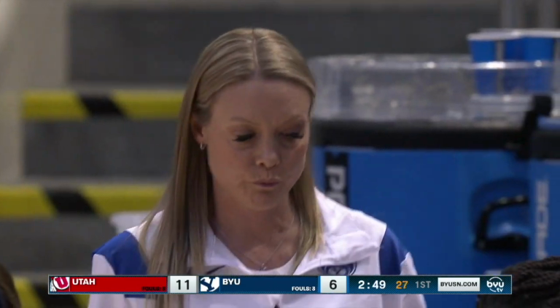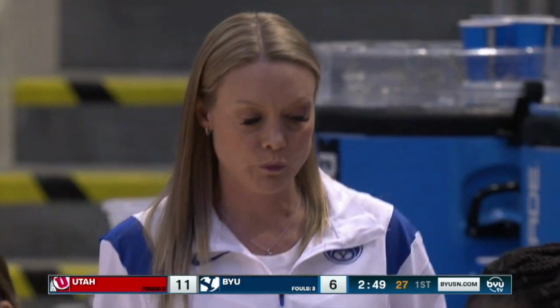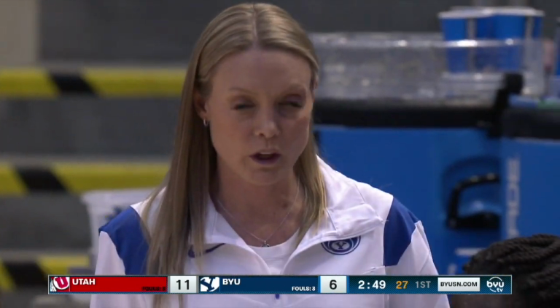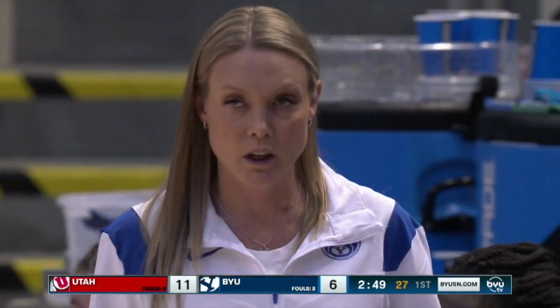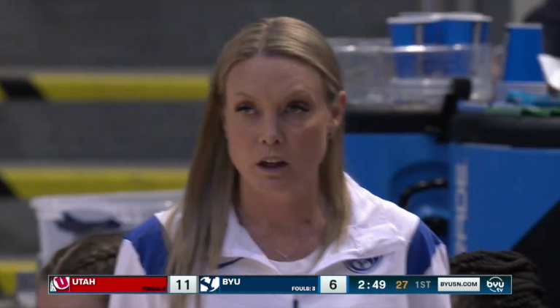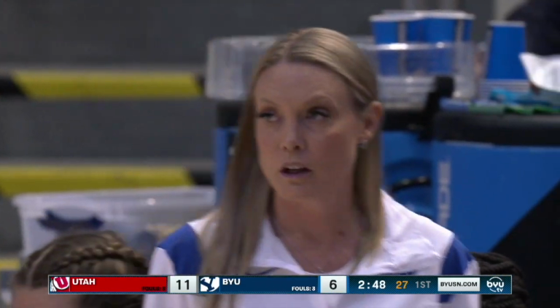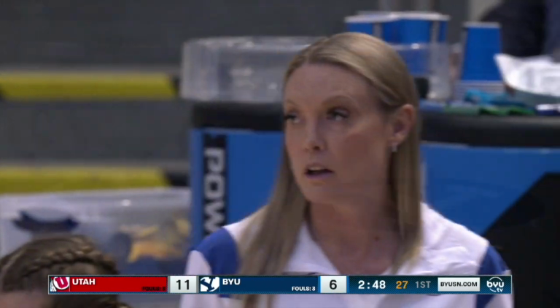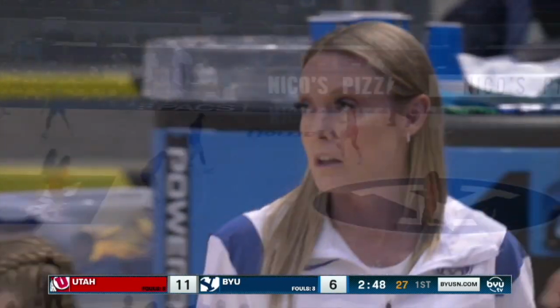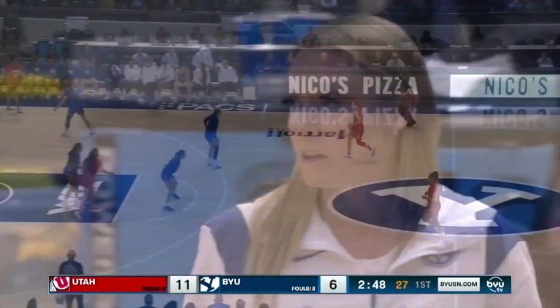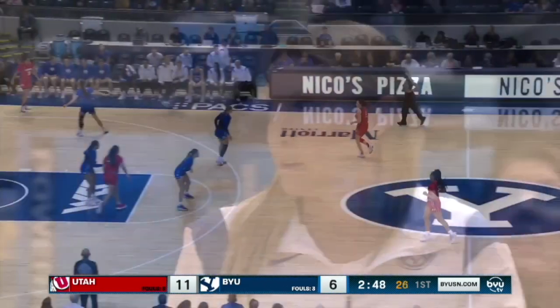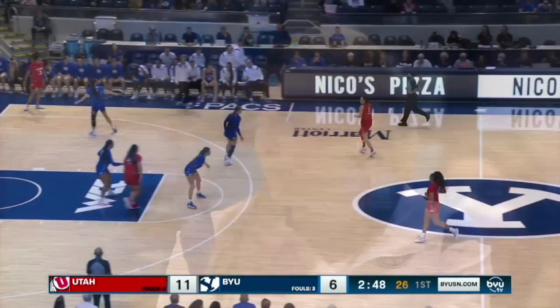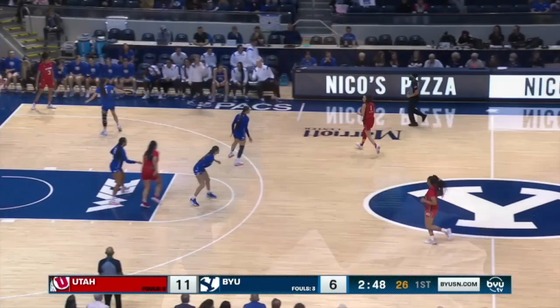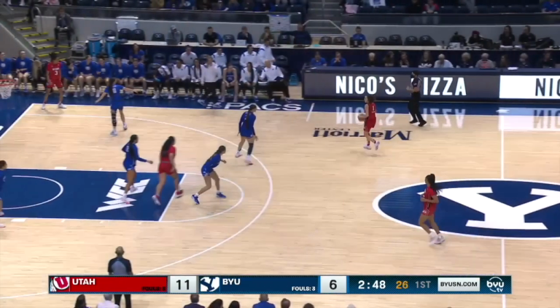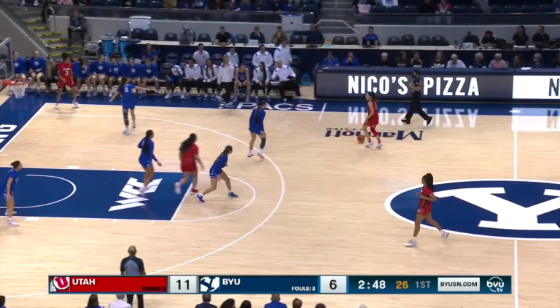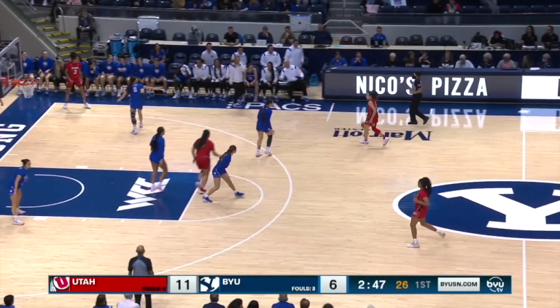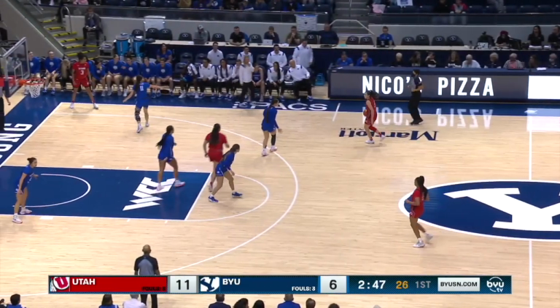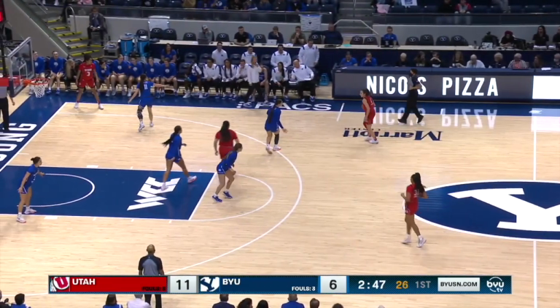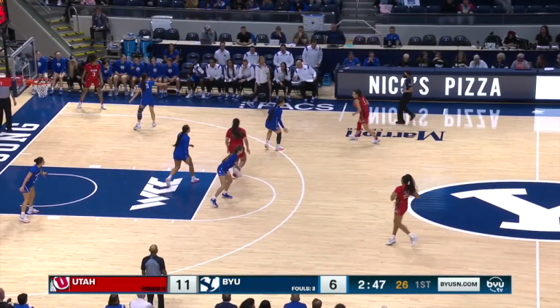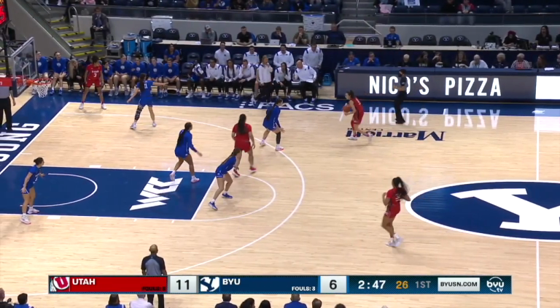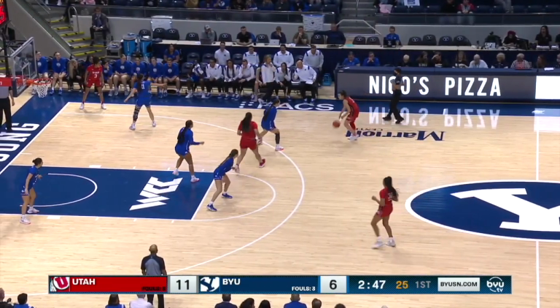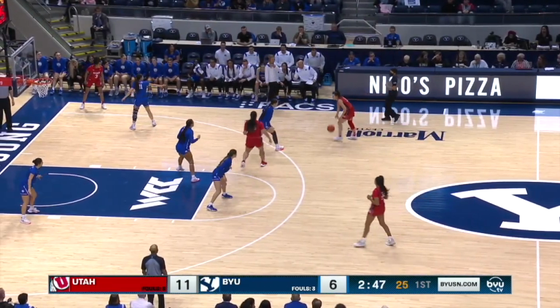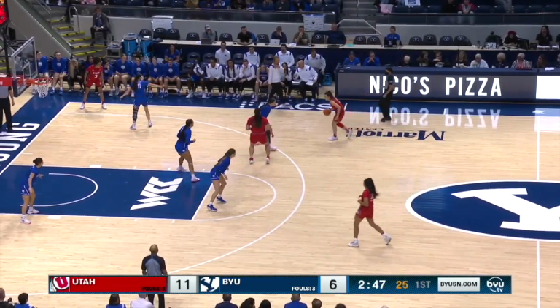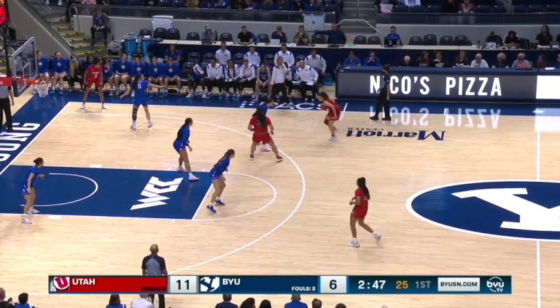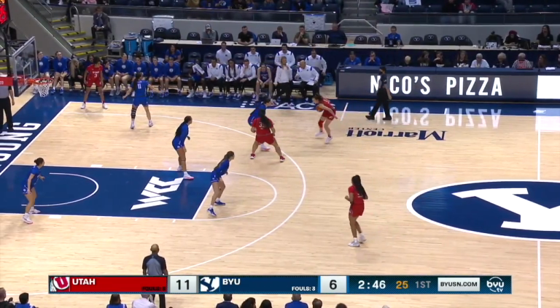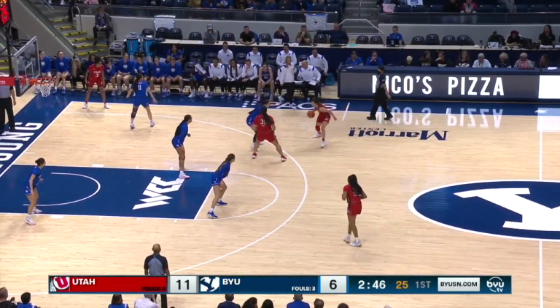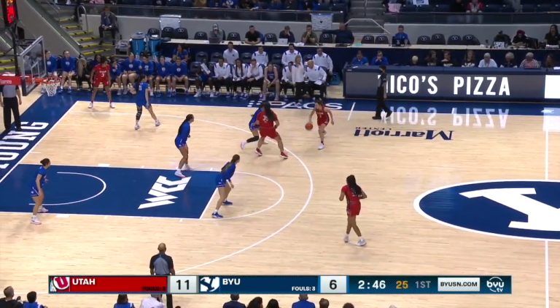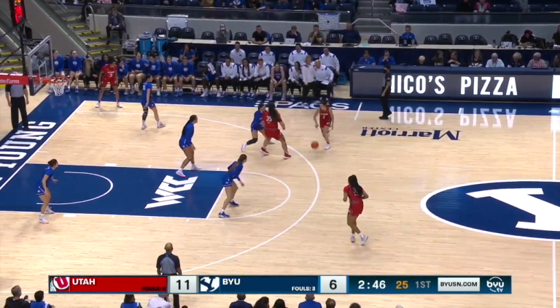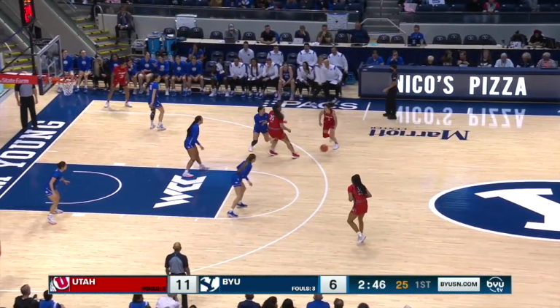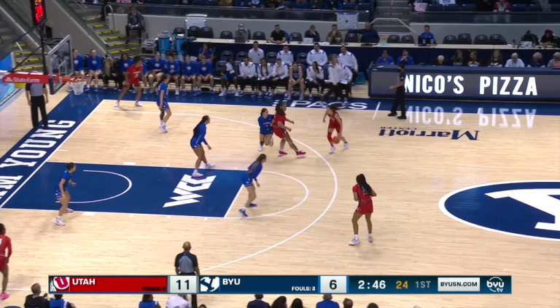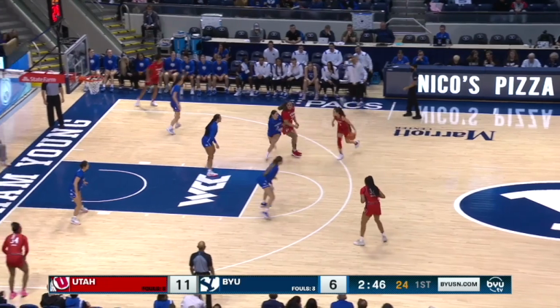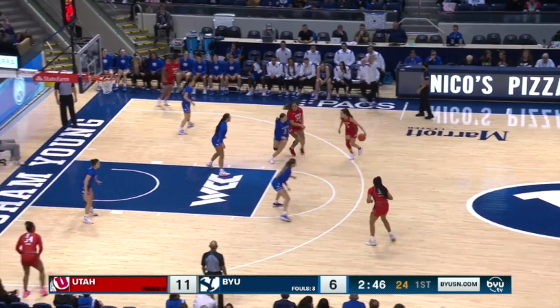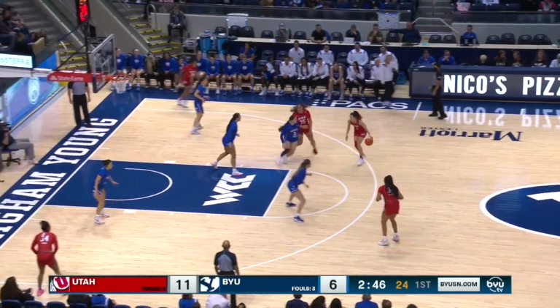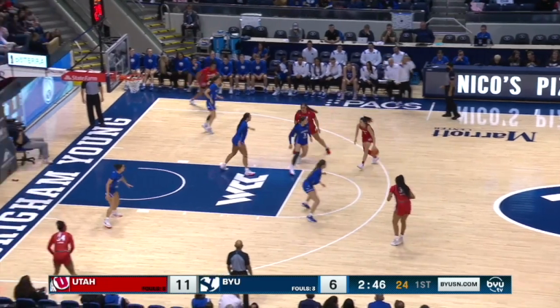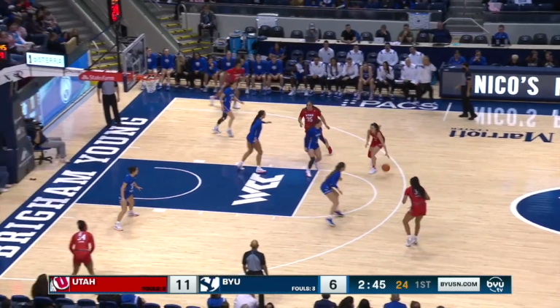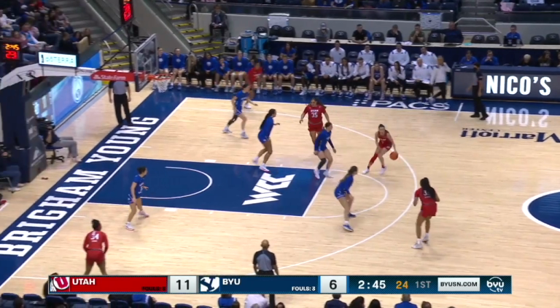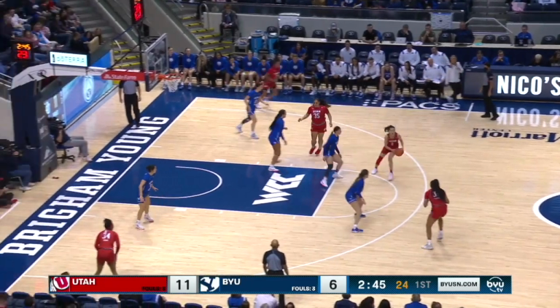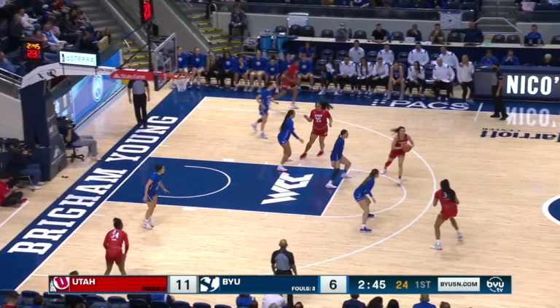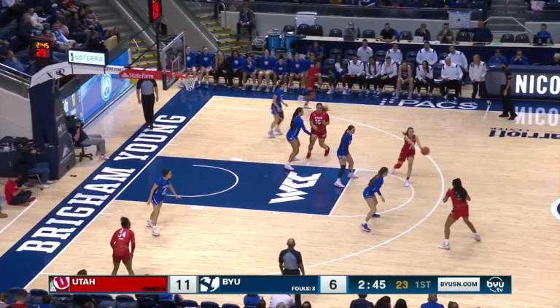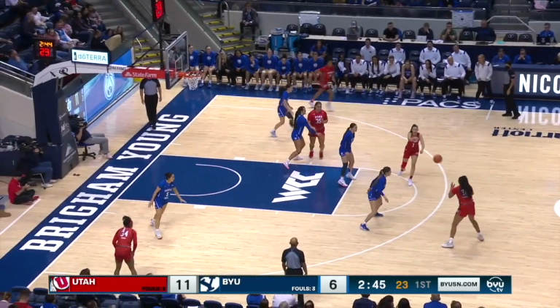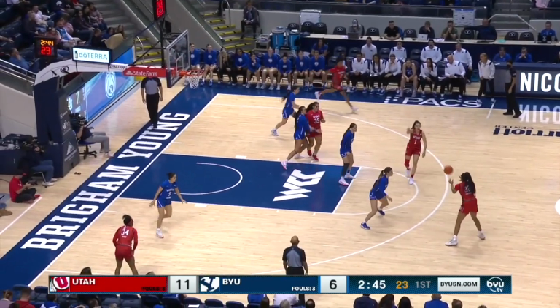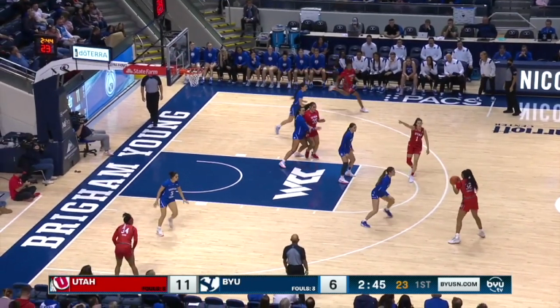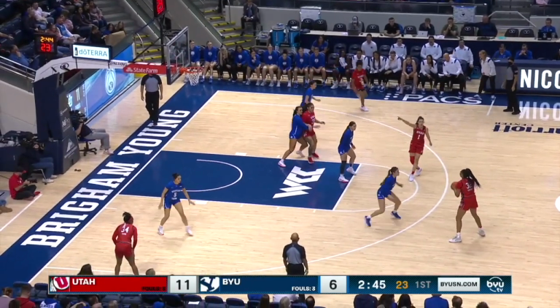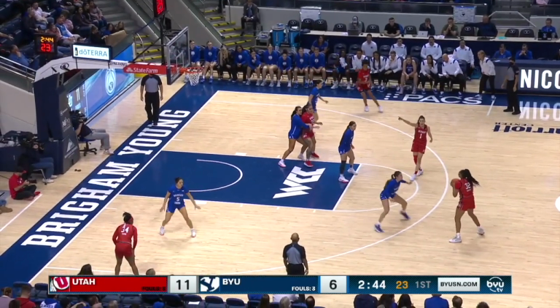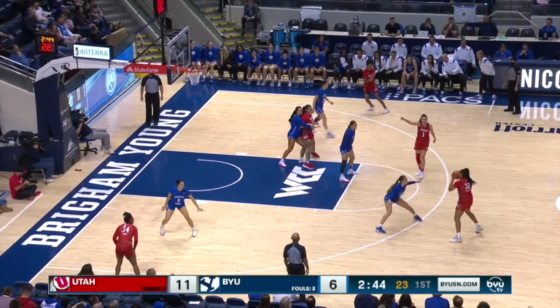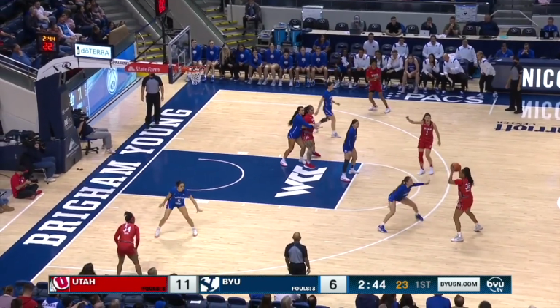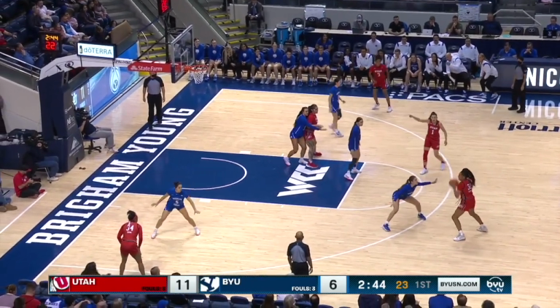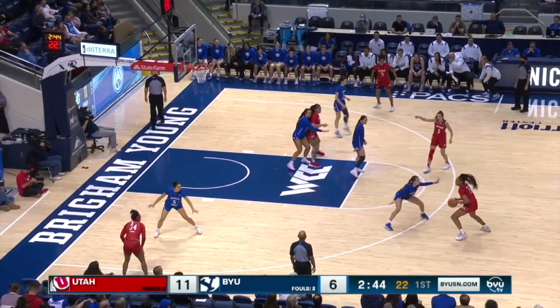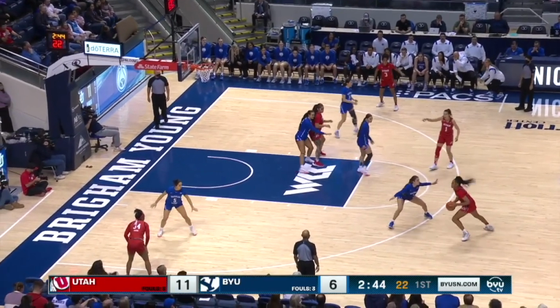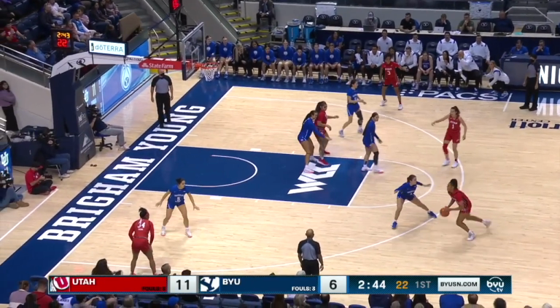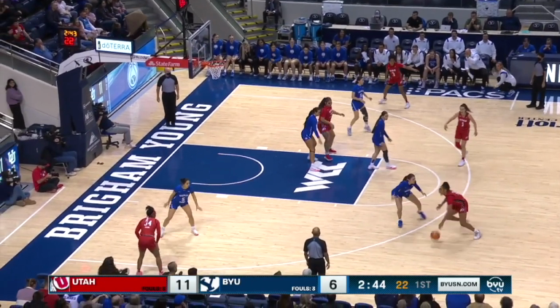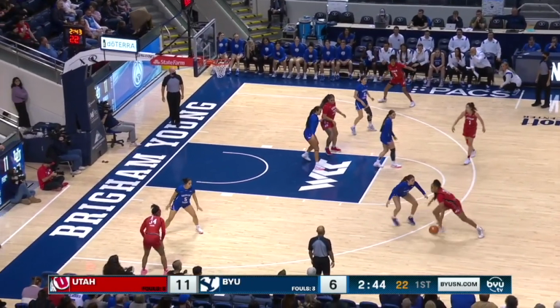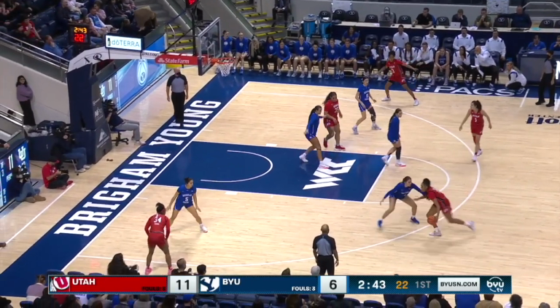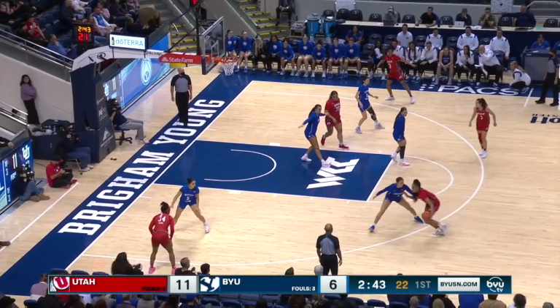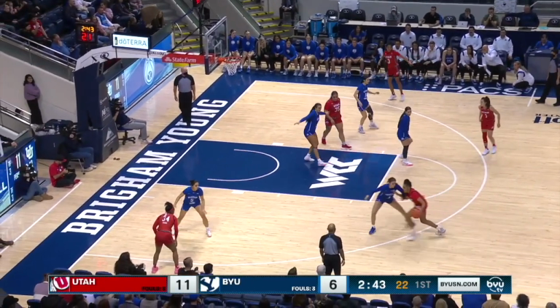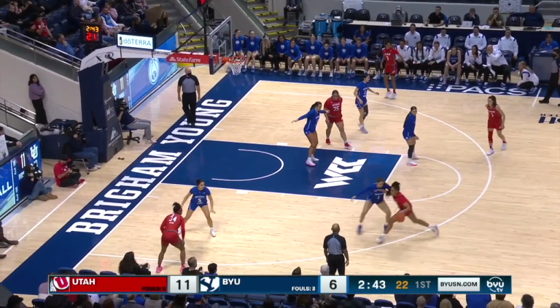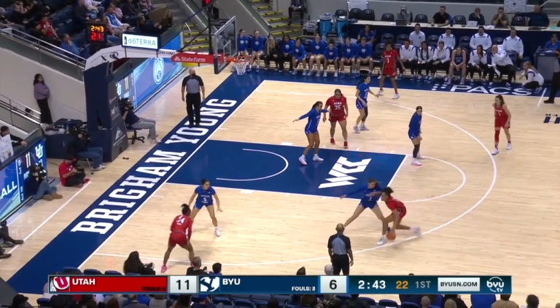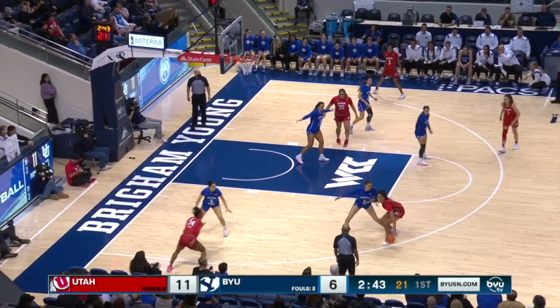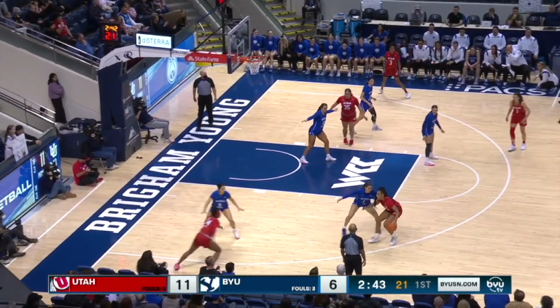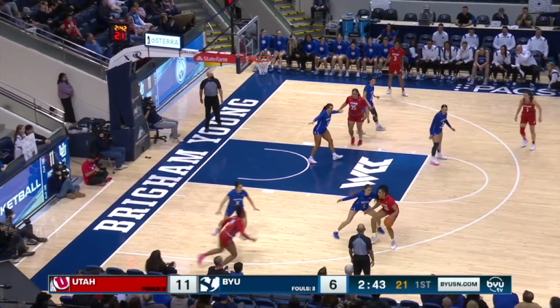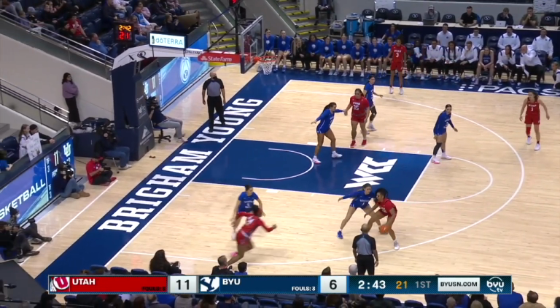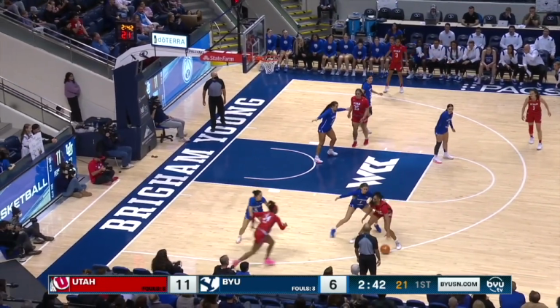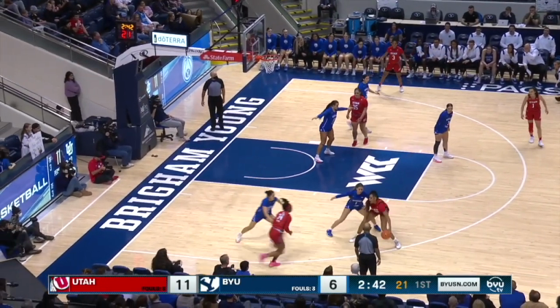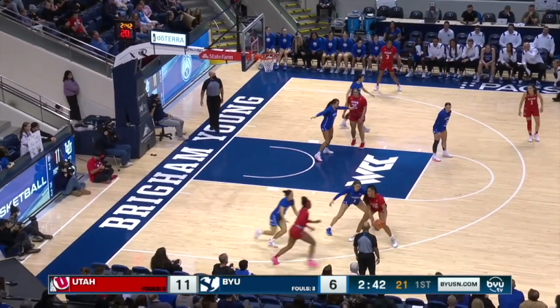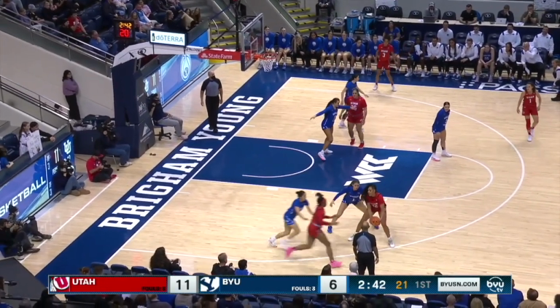Gustin had the matchup she wanted in the post, and Palma knows she was undersized in that situation — at five-foot-nine versus Gustin at six-one. Much stronger players going against her. How to sell that.